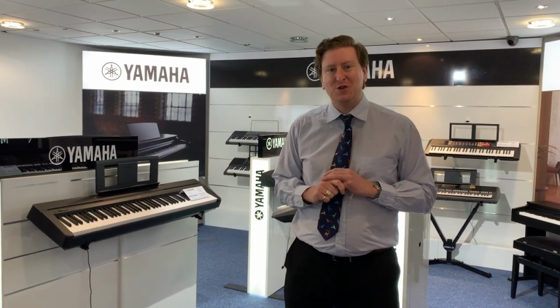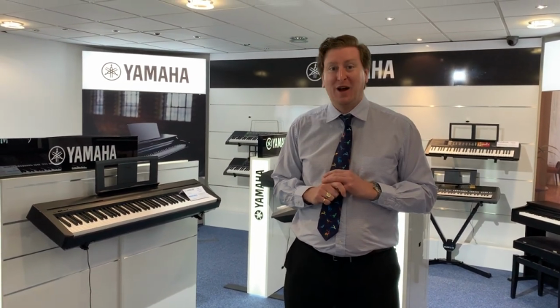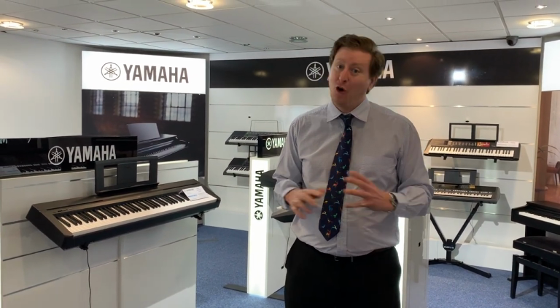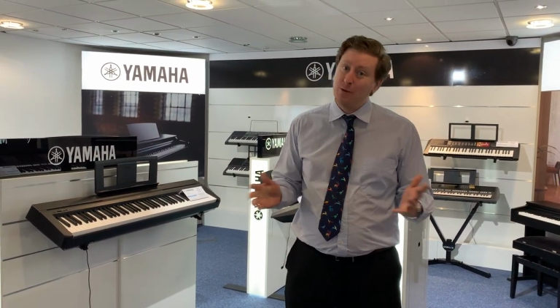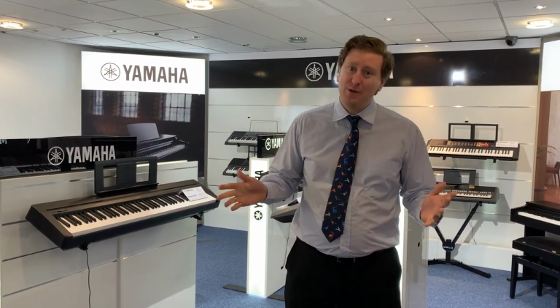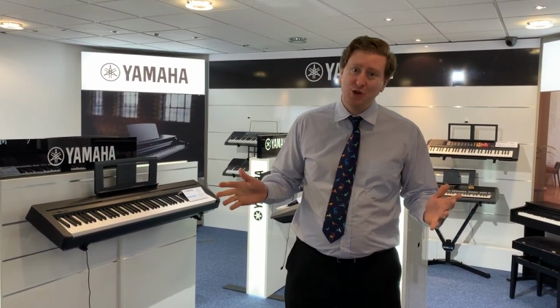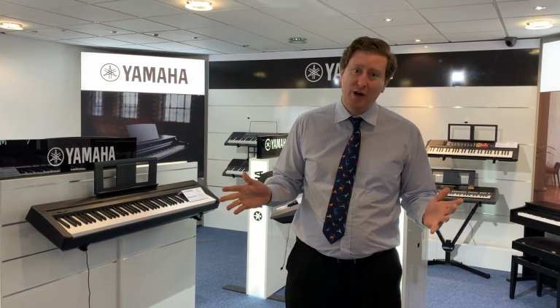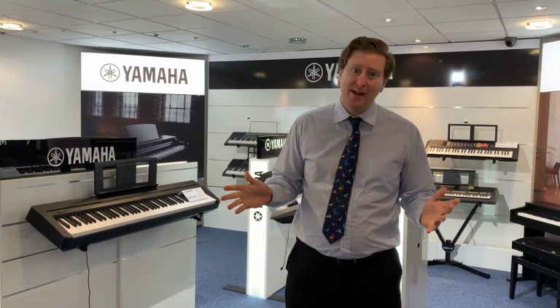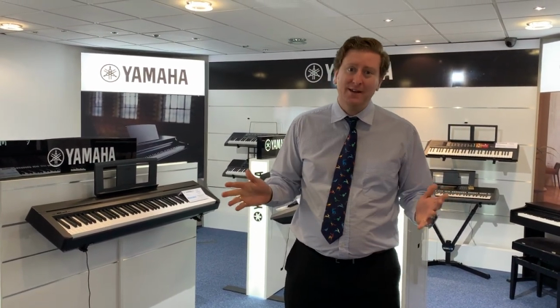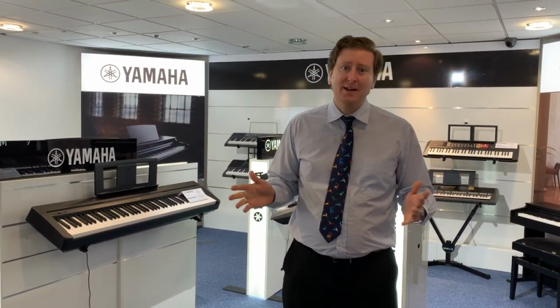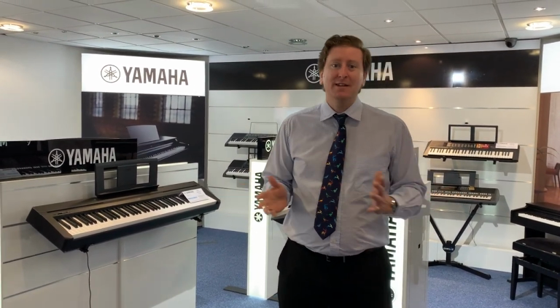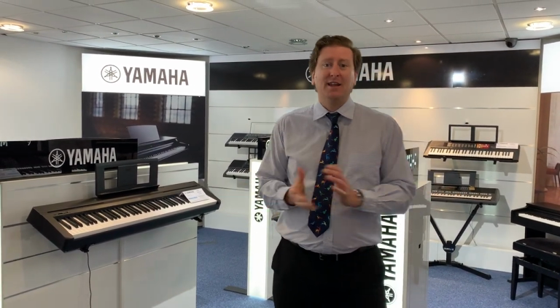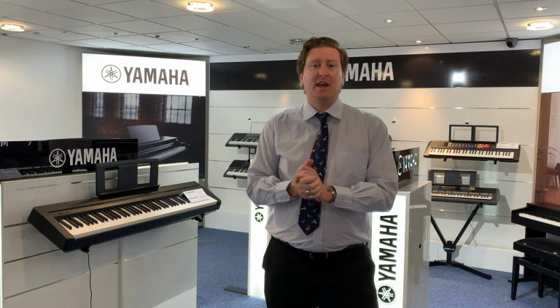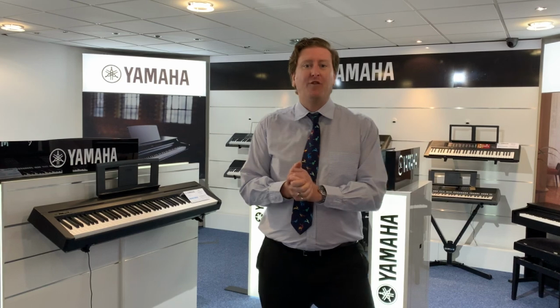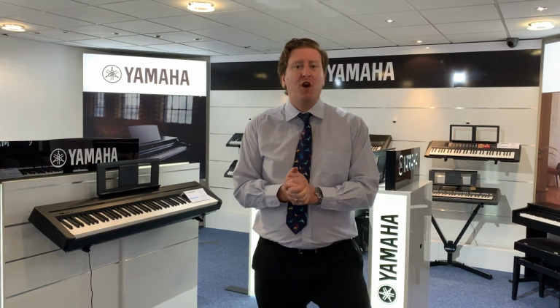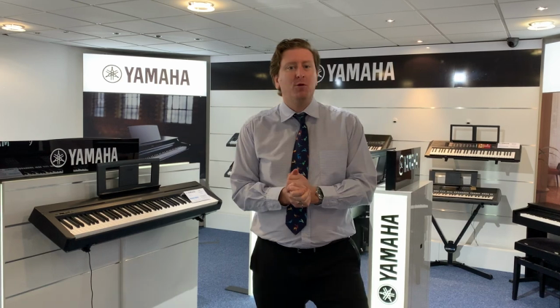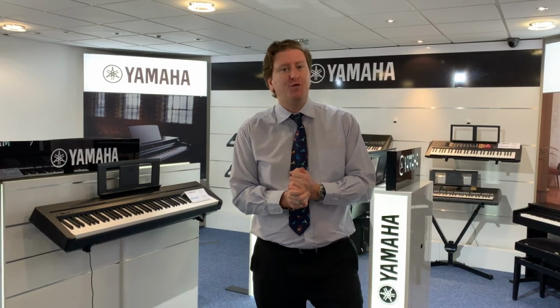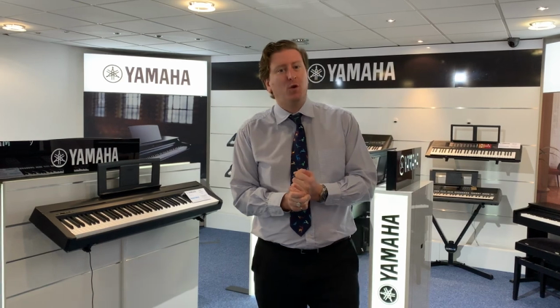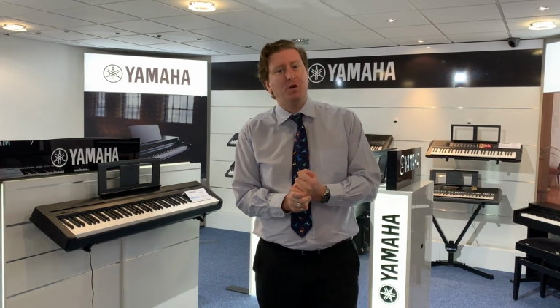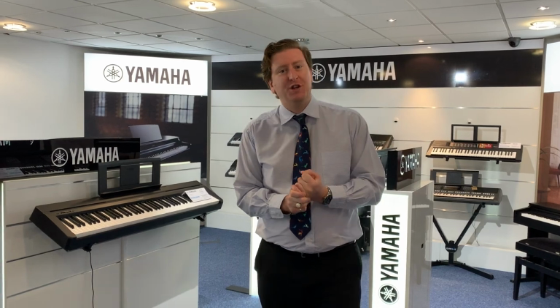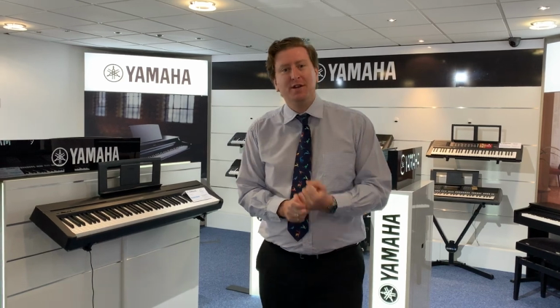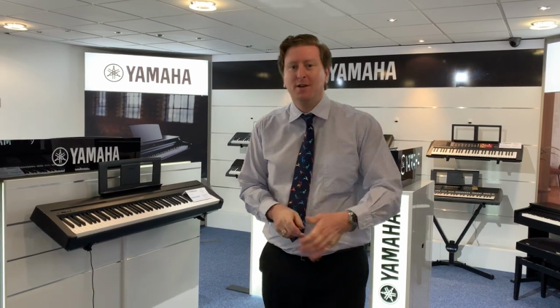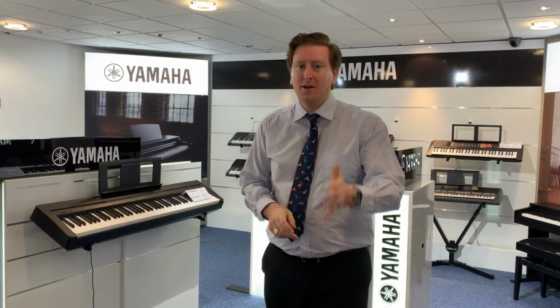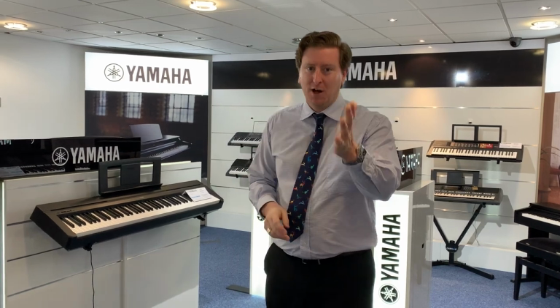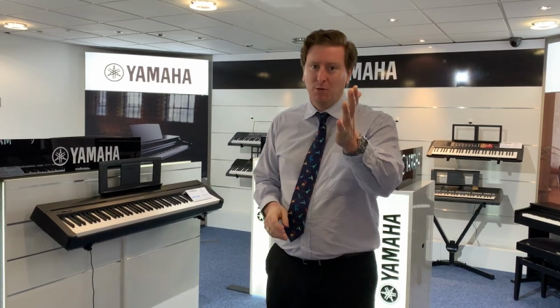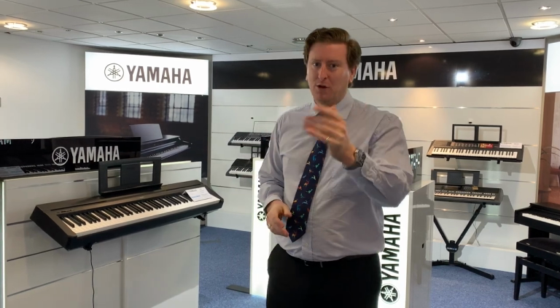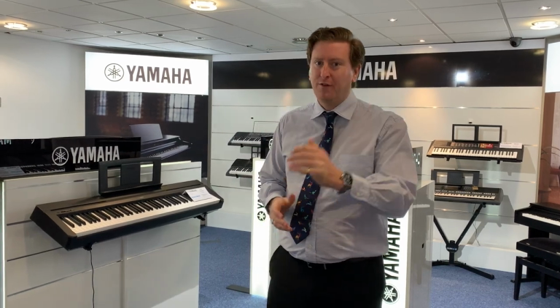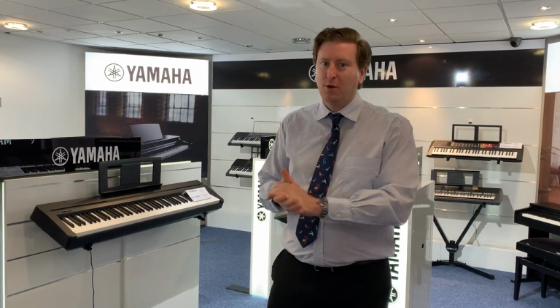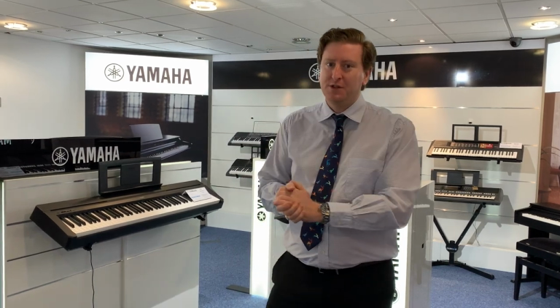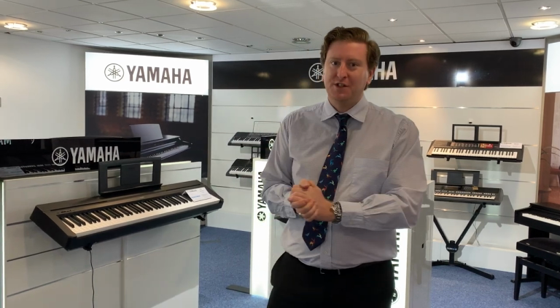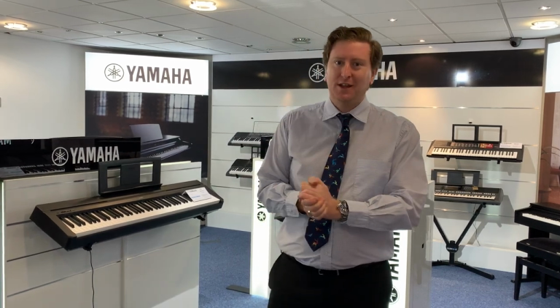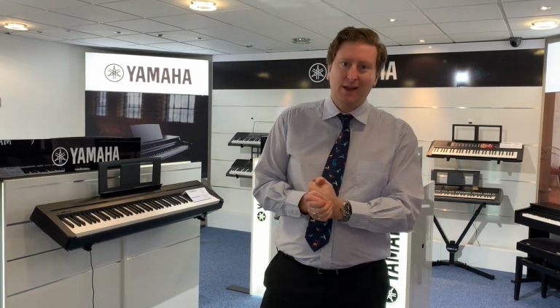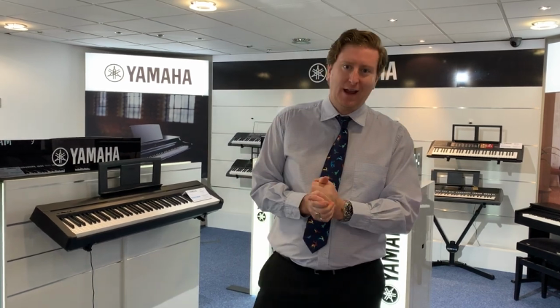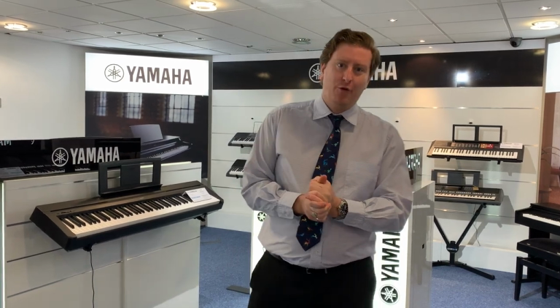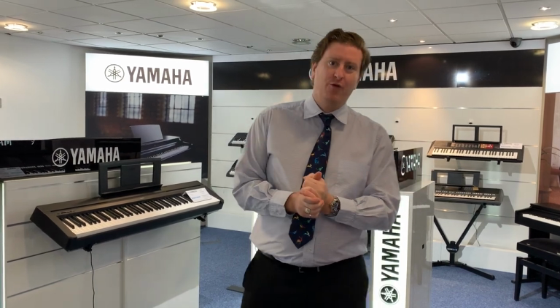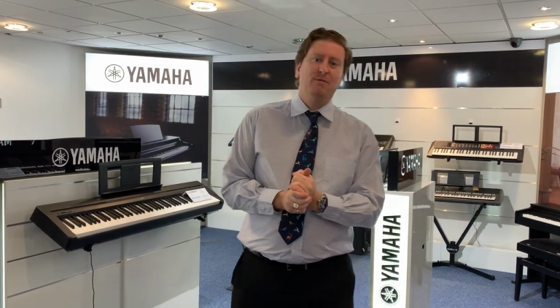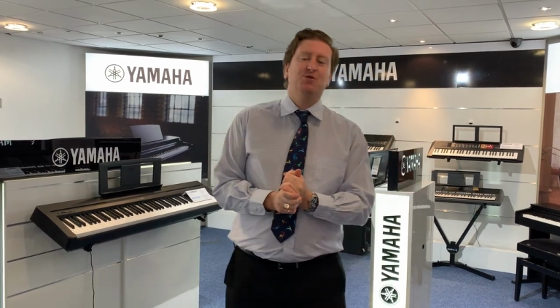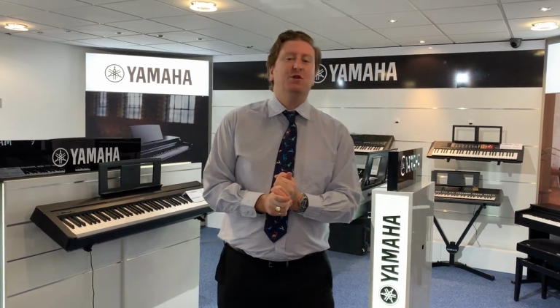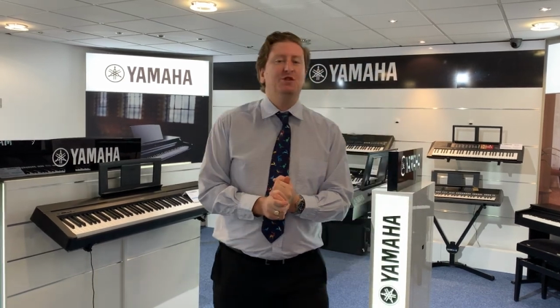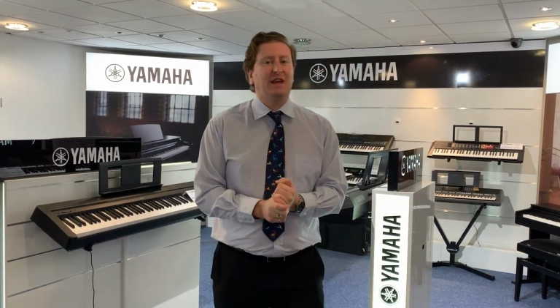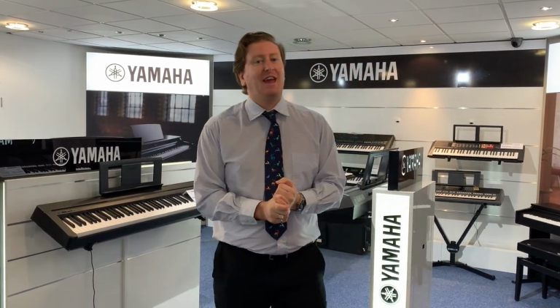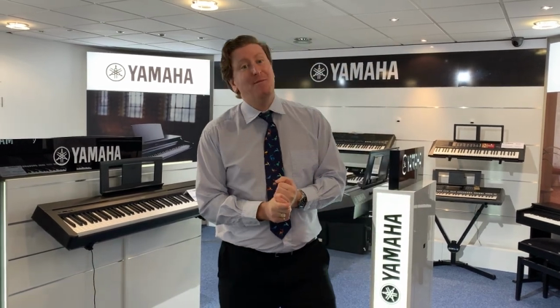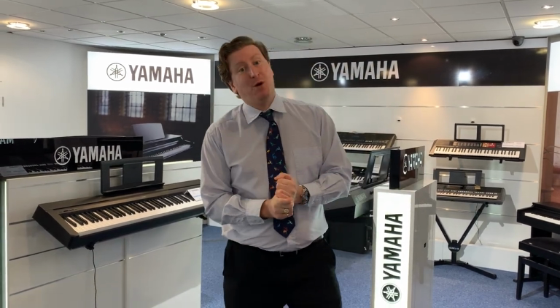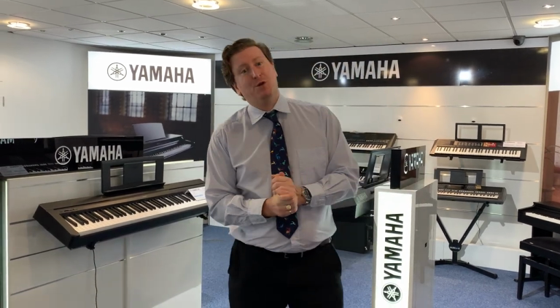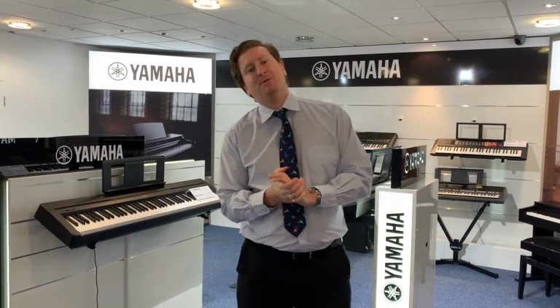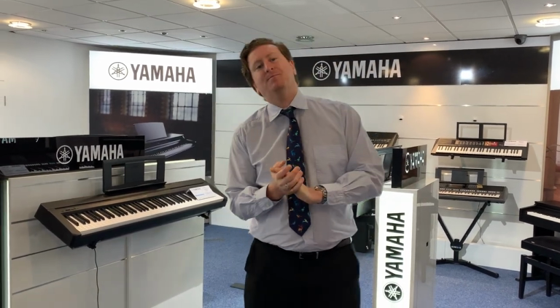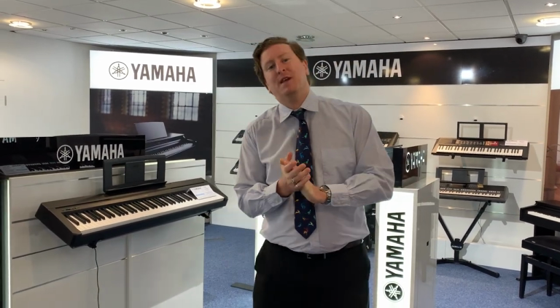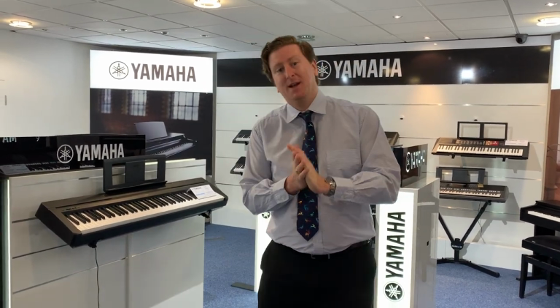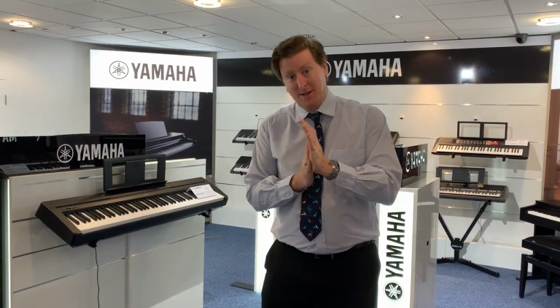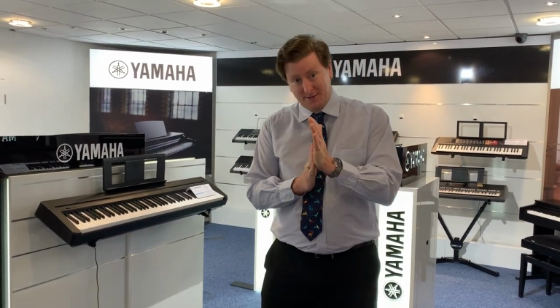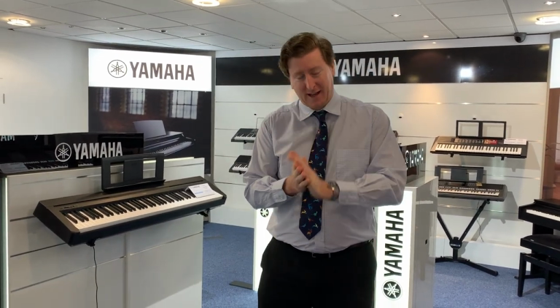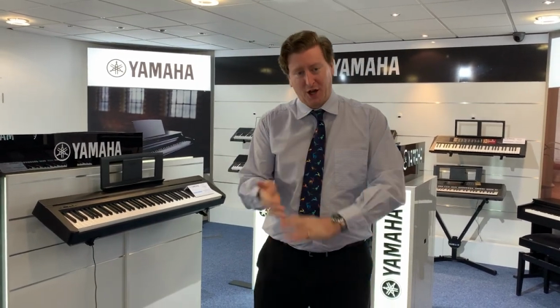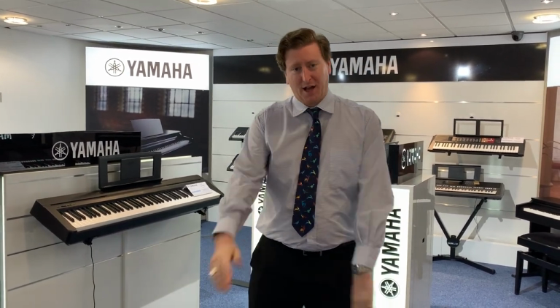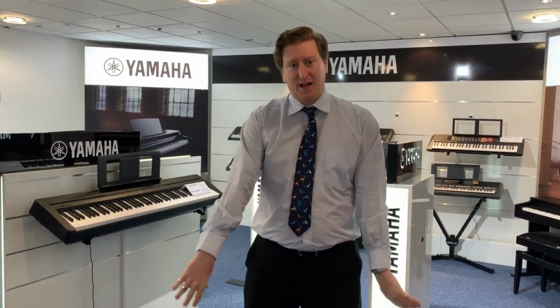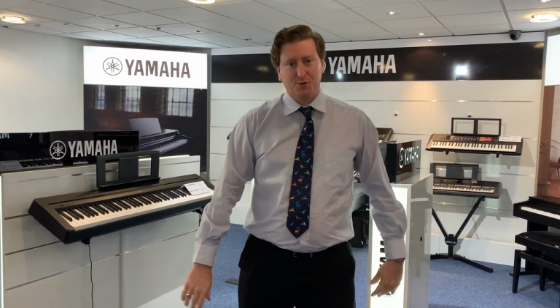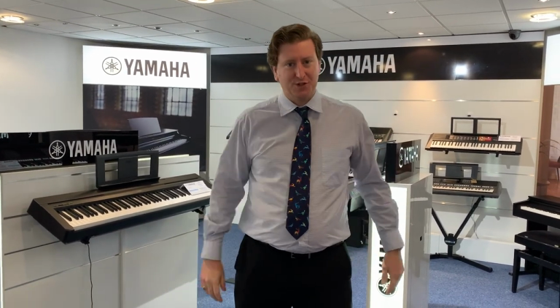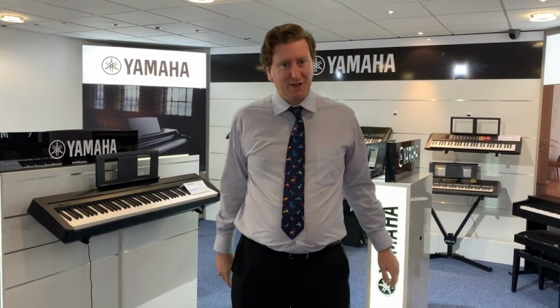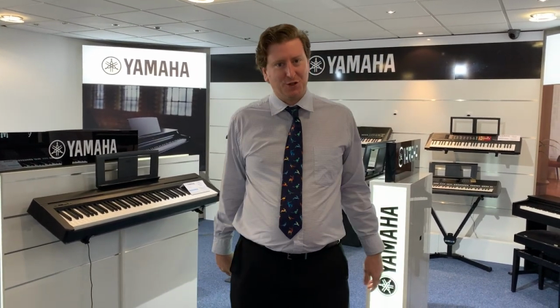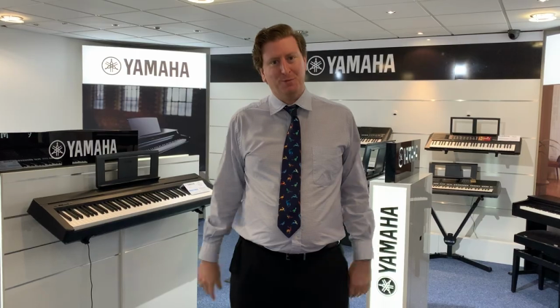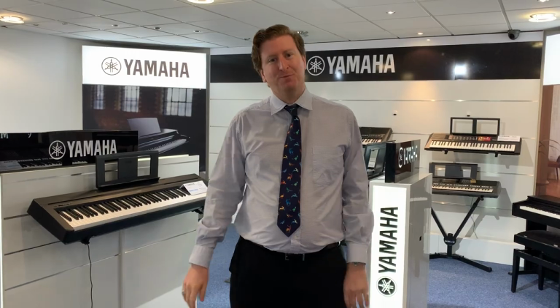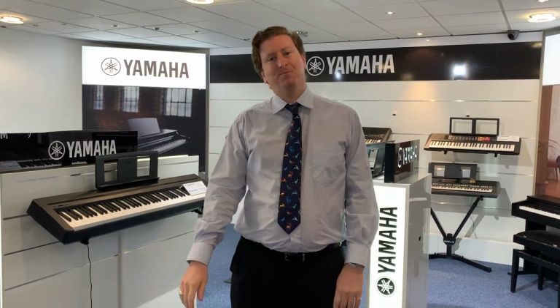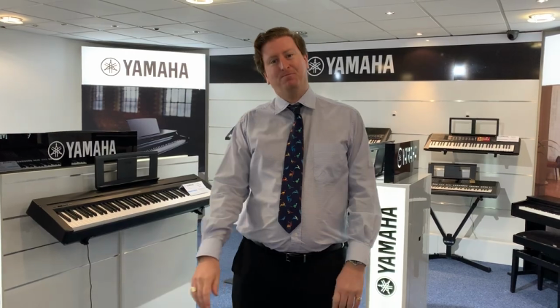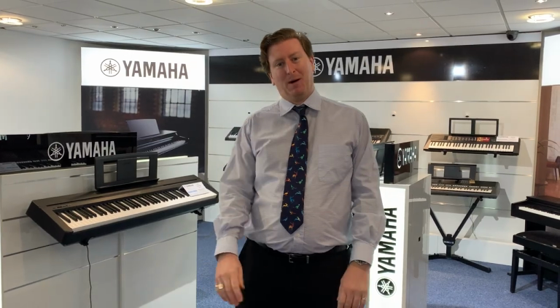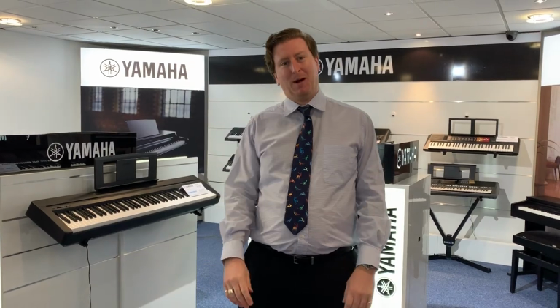I hope you enjoyed it. Thank you very much for watching, and we look forward to seeing you here at Rumours Music in Bolton. Take care guys, we'll see you soon — bye!